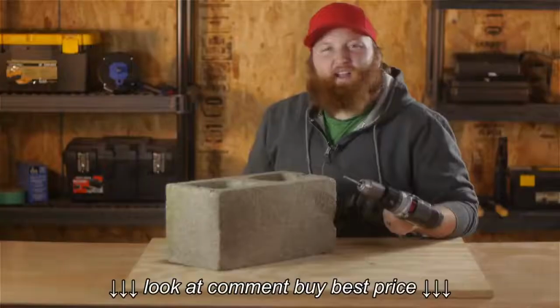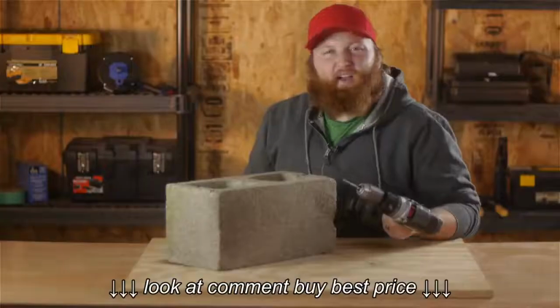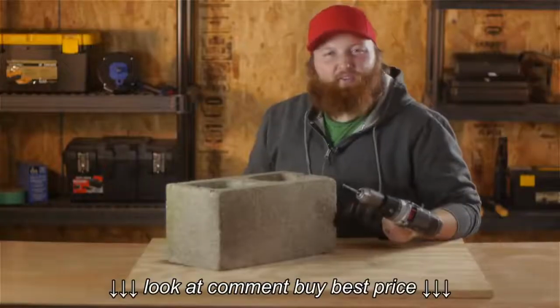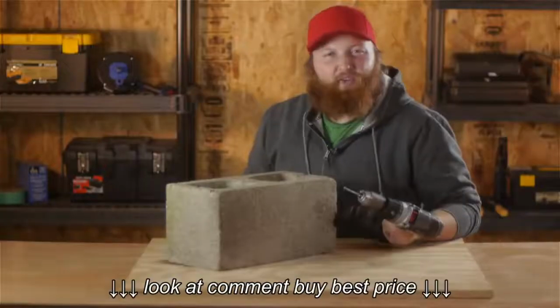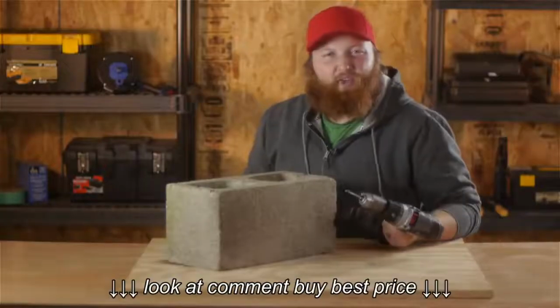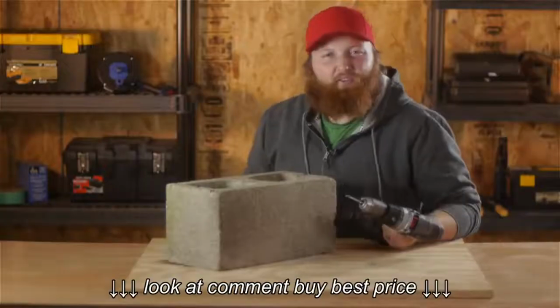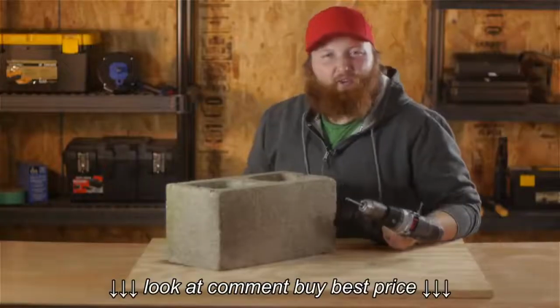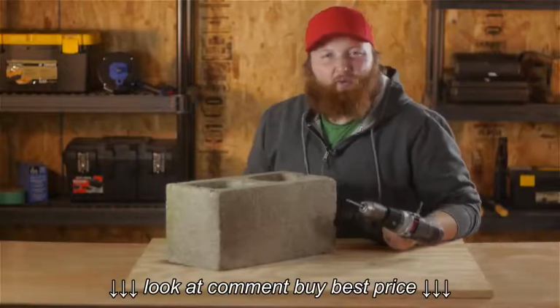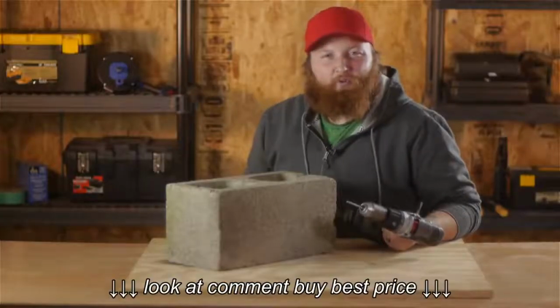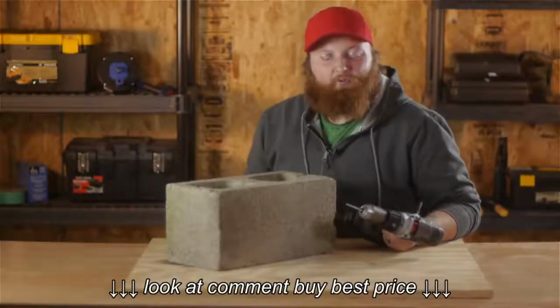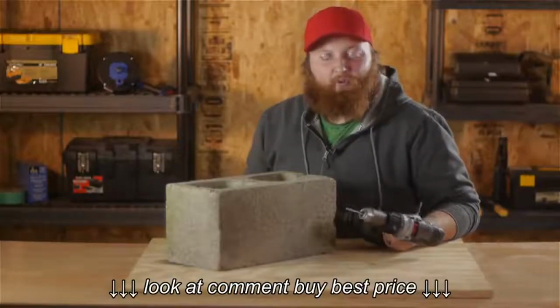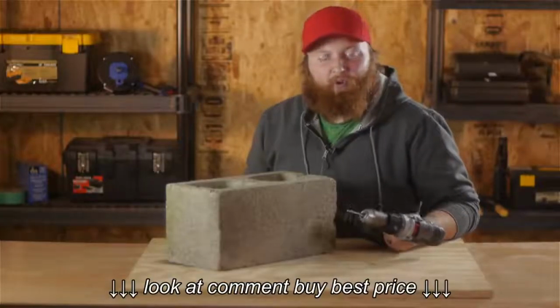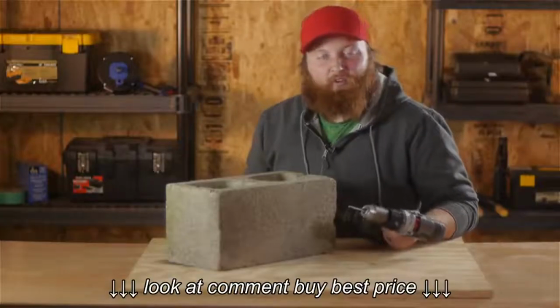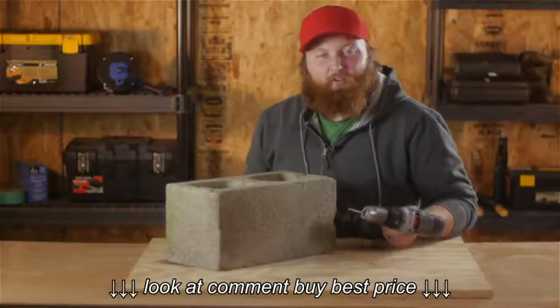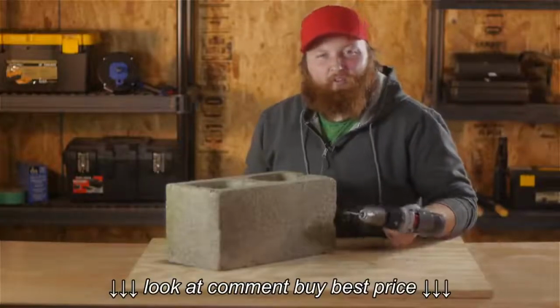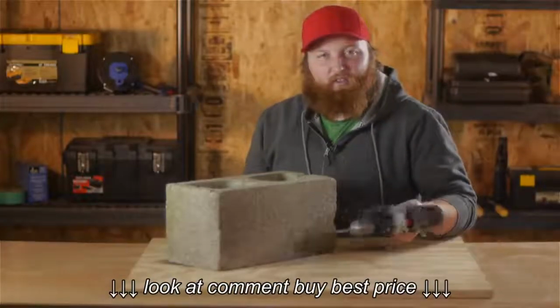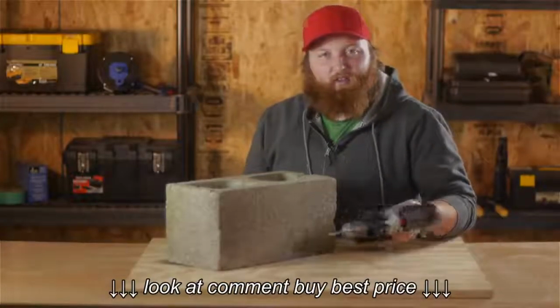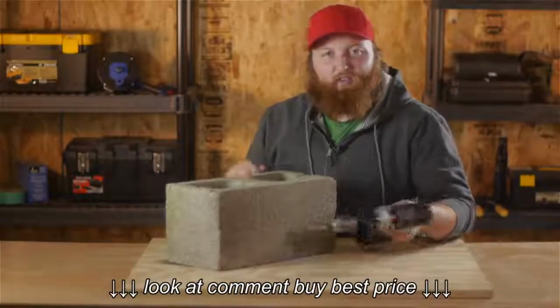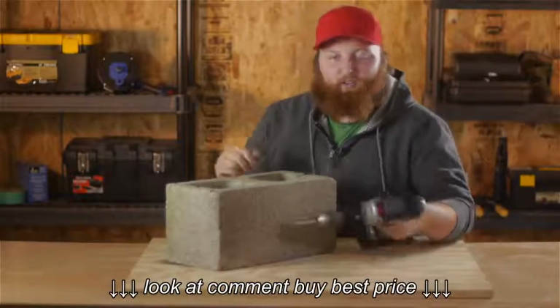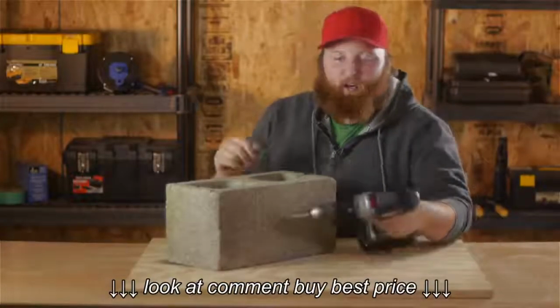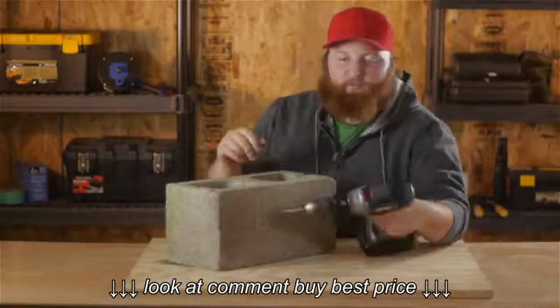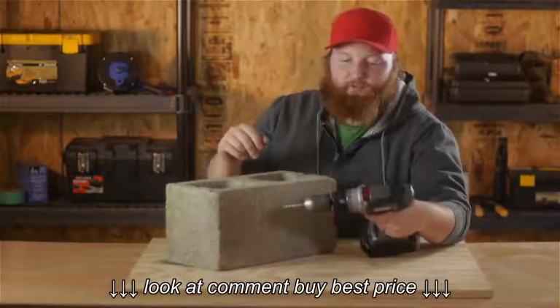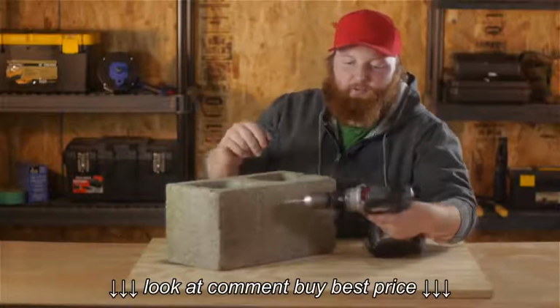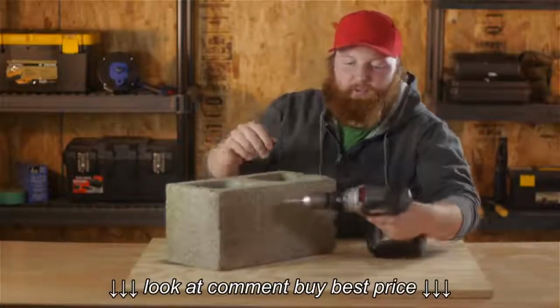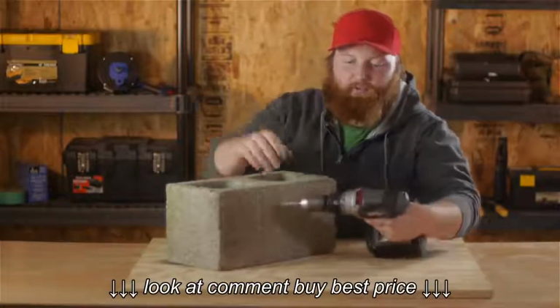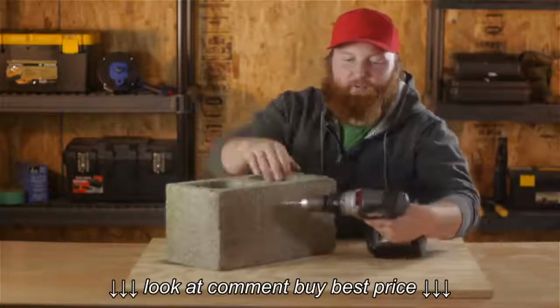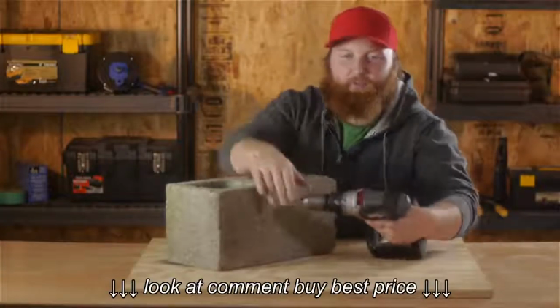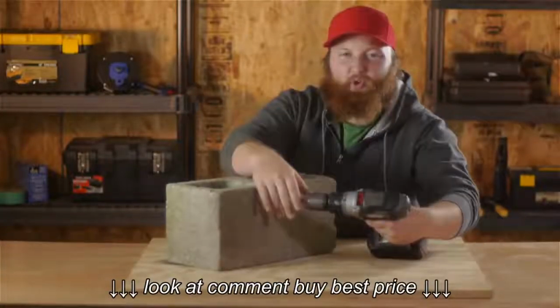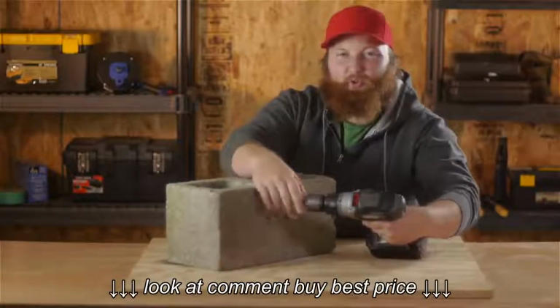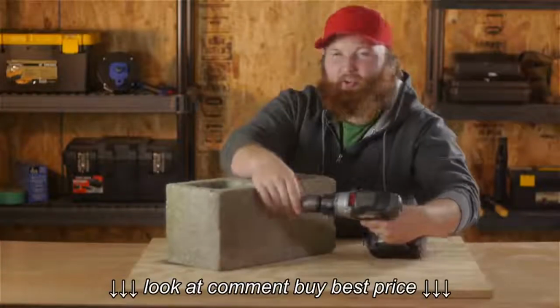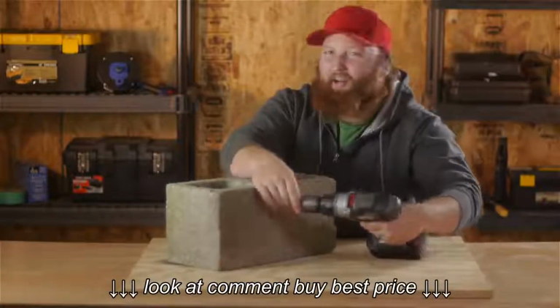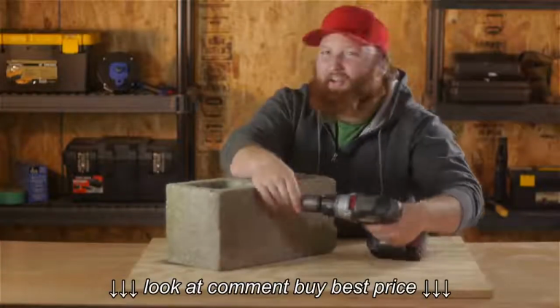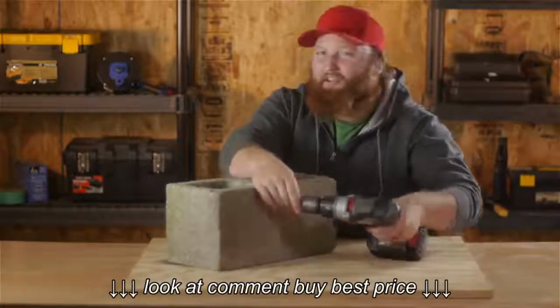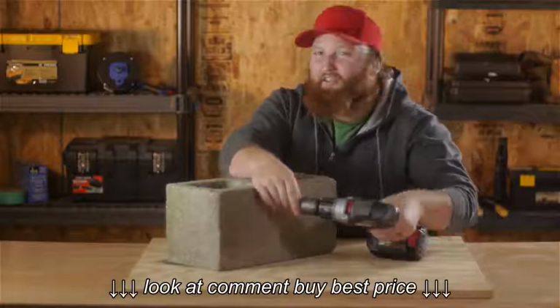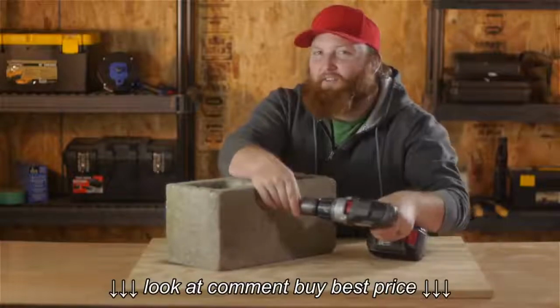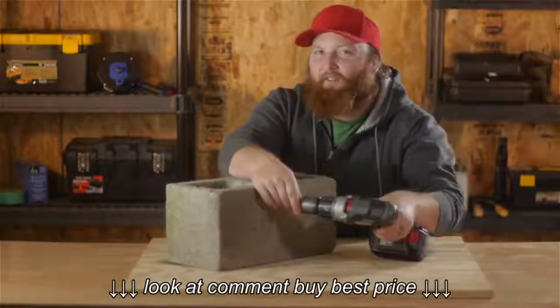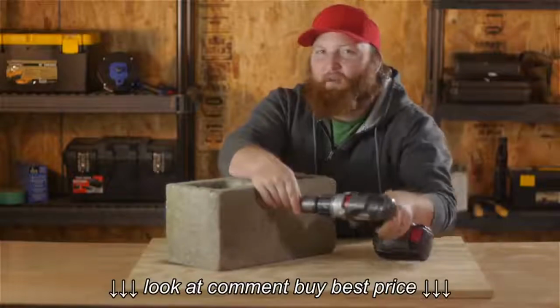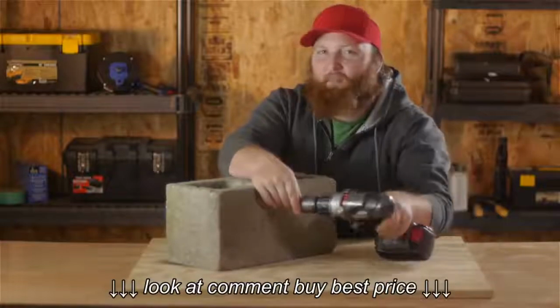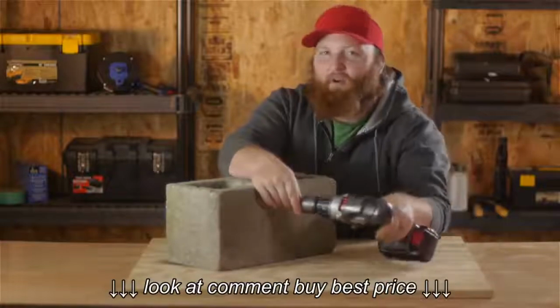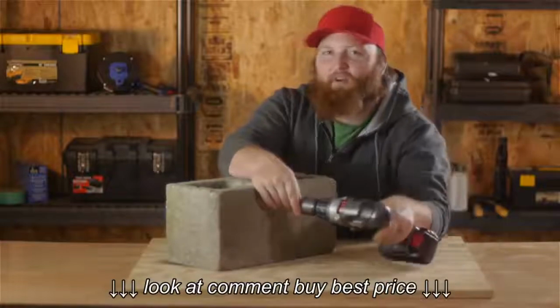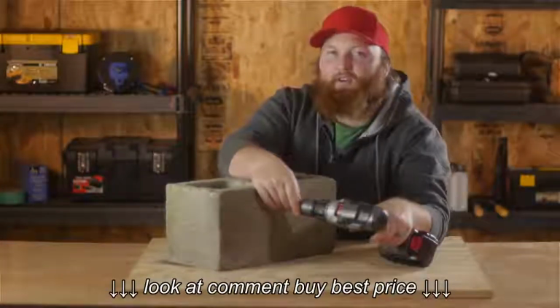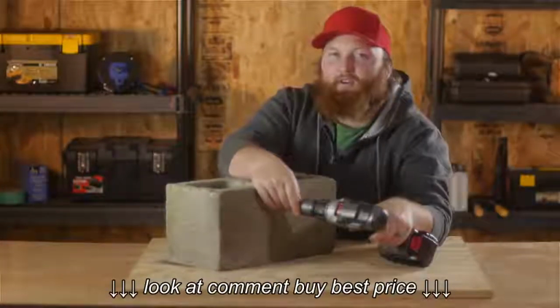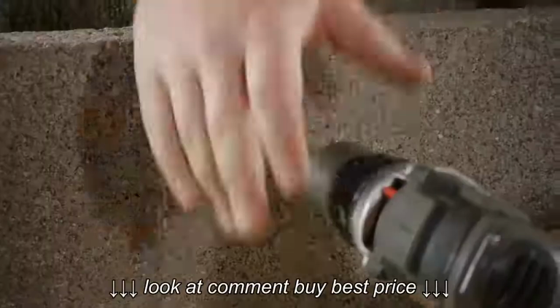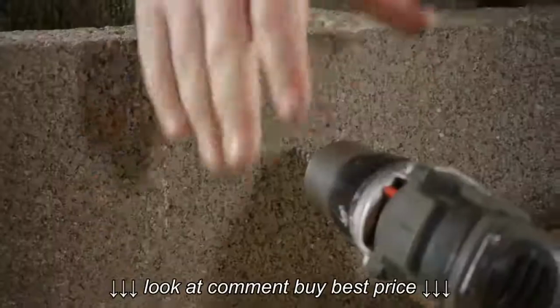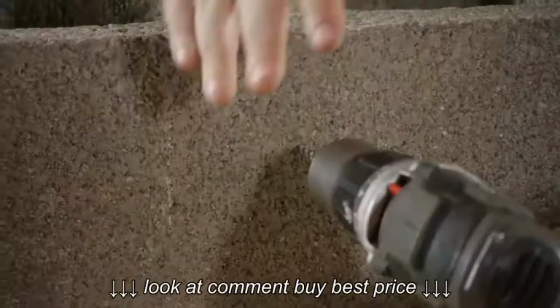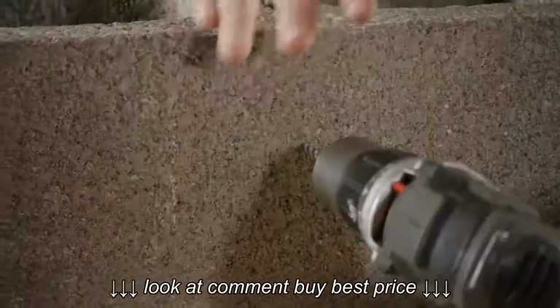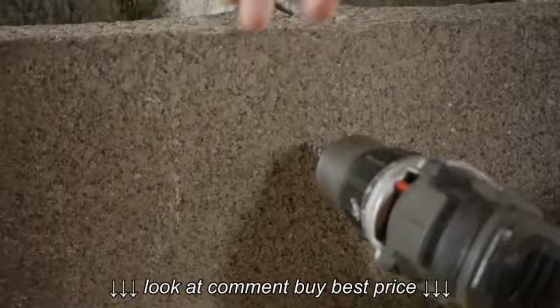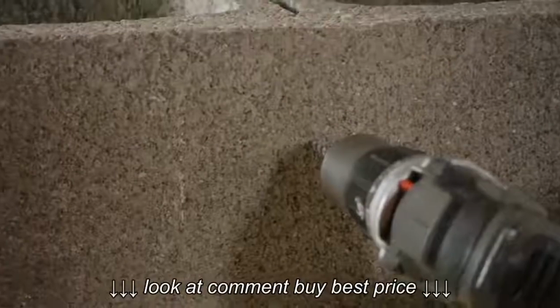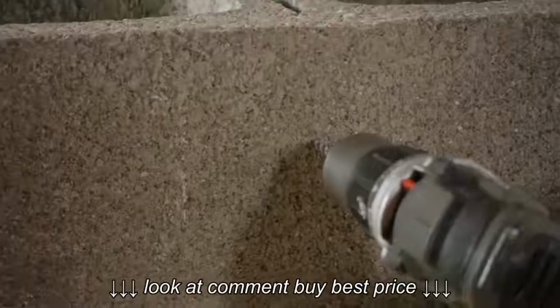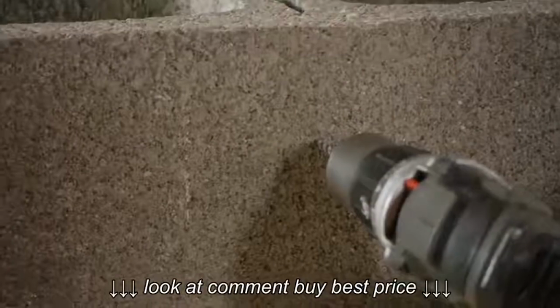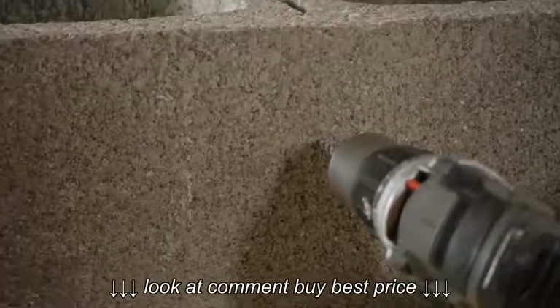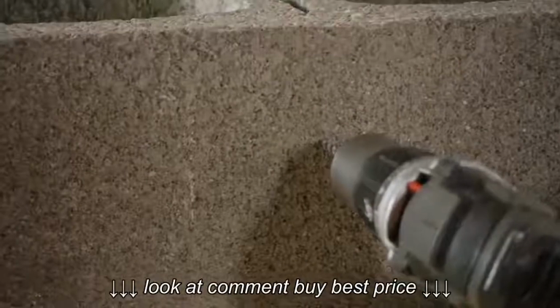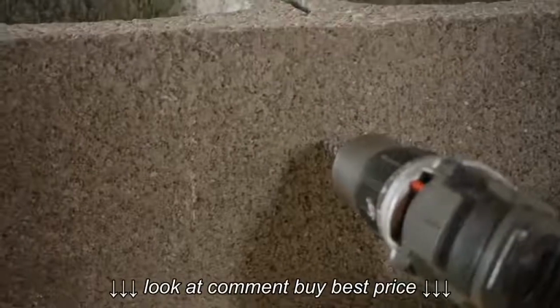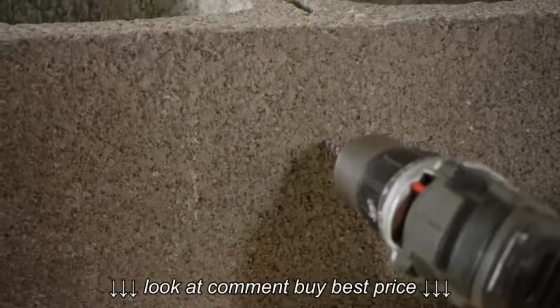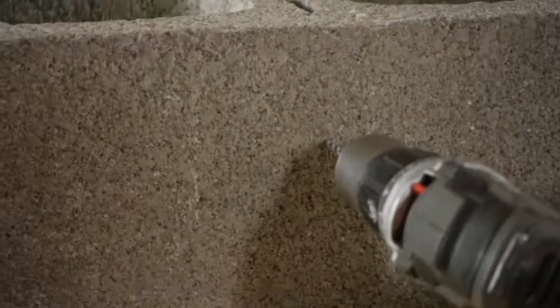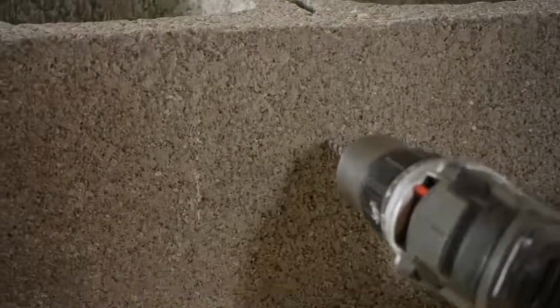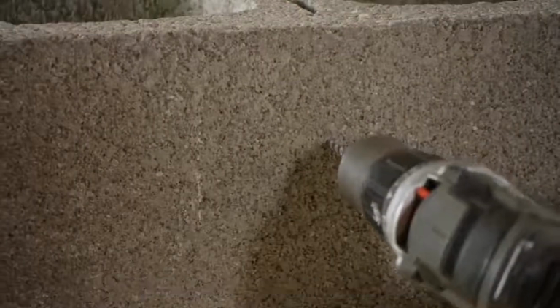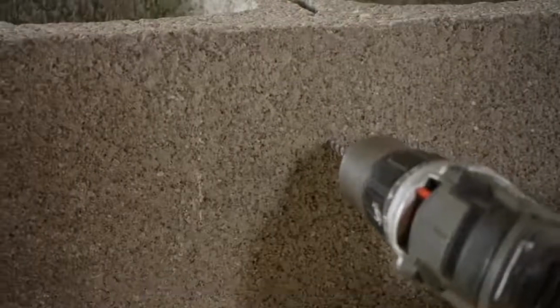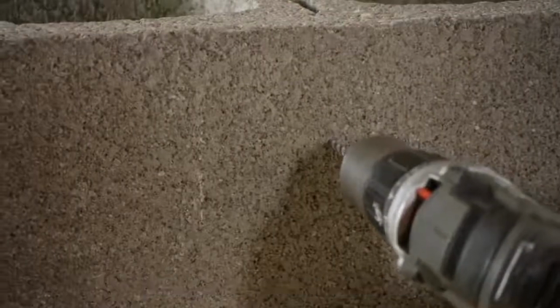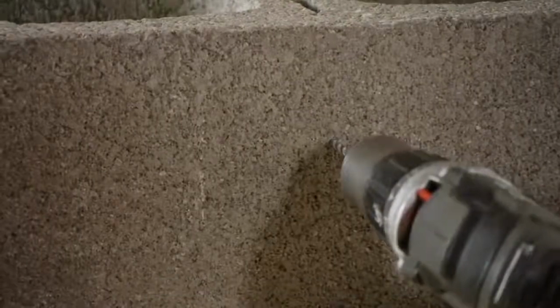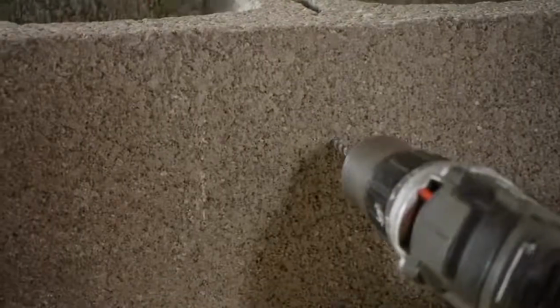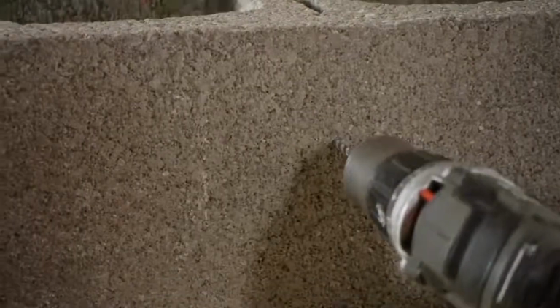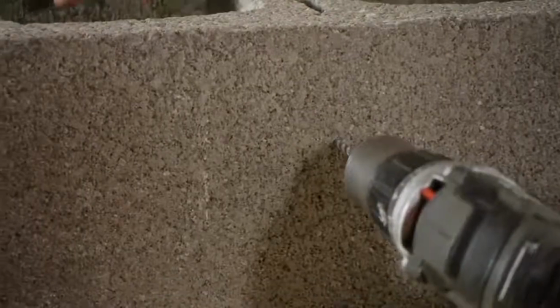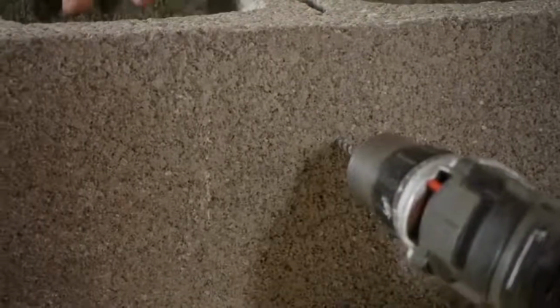After you have the holes marked, go ahead and grab your drill, put it right onto that mark. Then we're going to go ahead and drill out the holes.